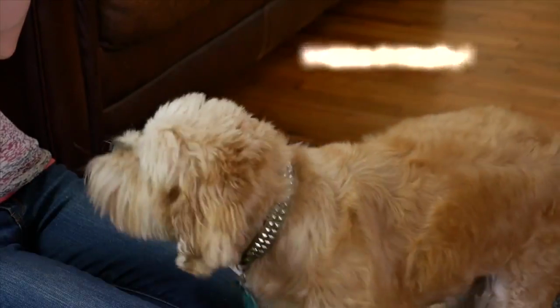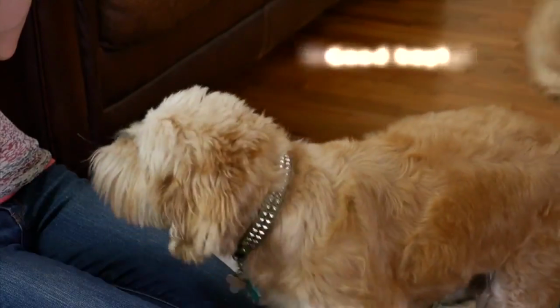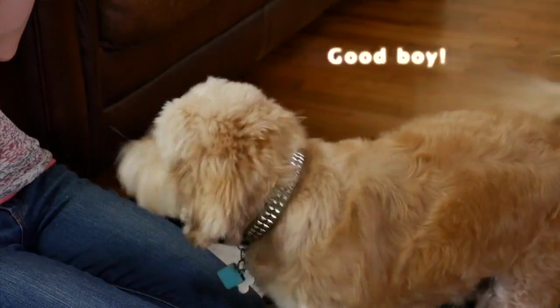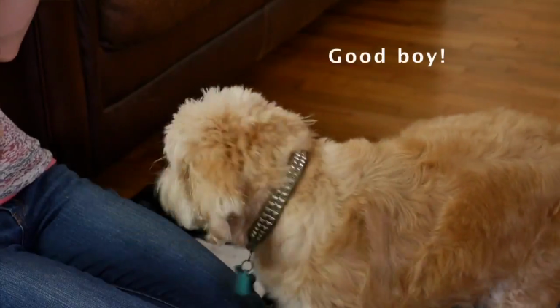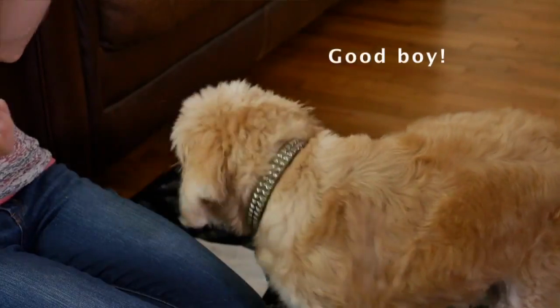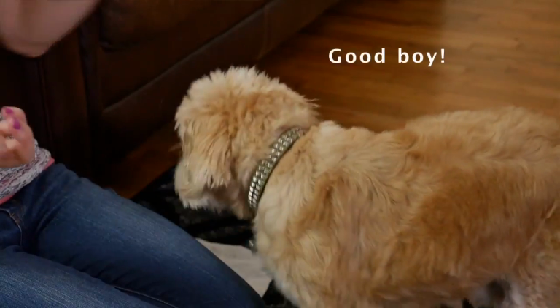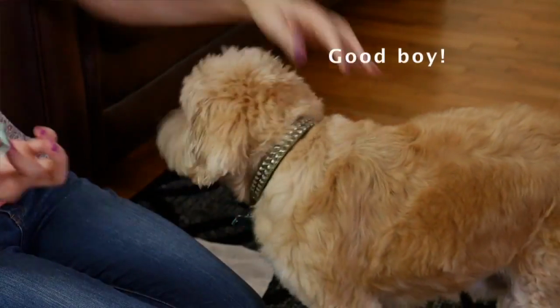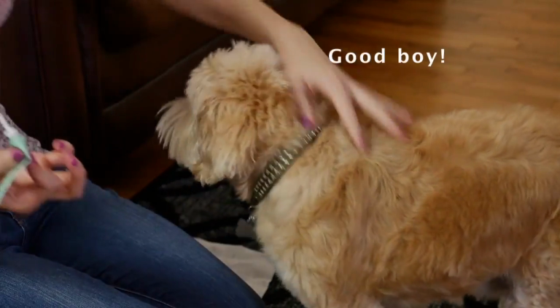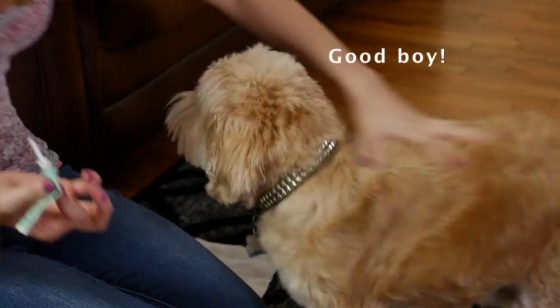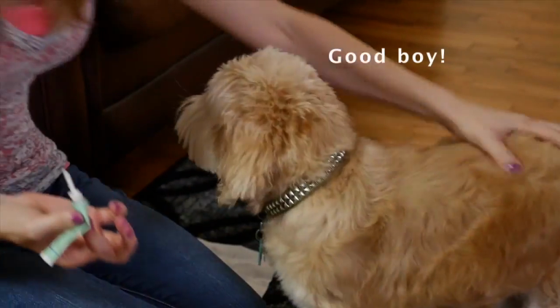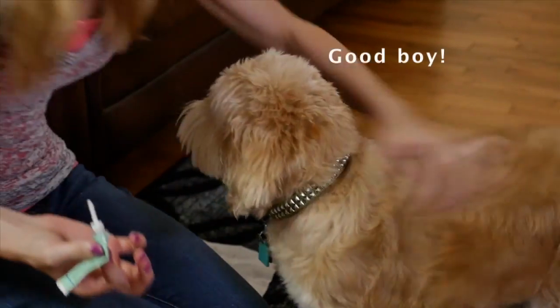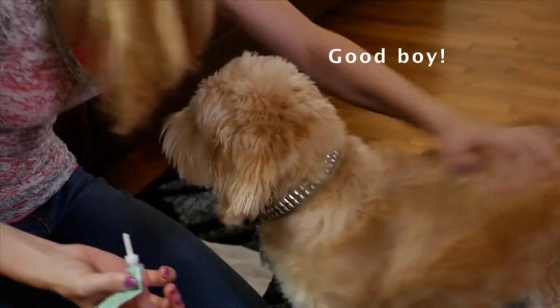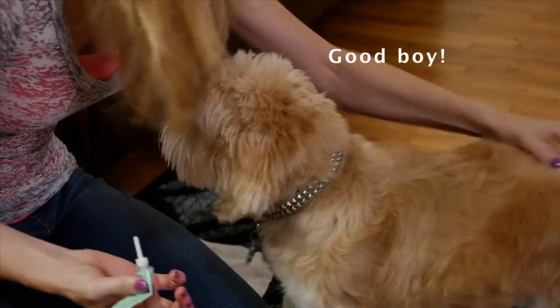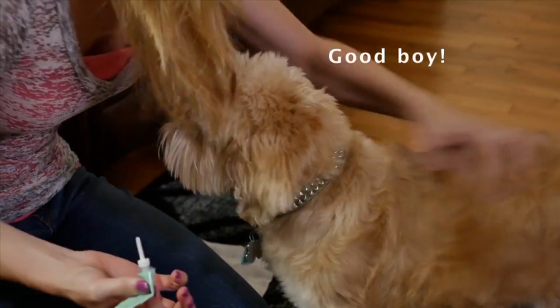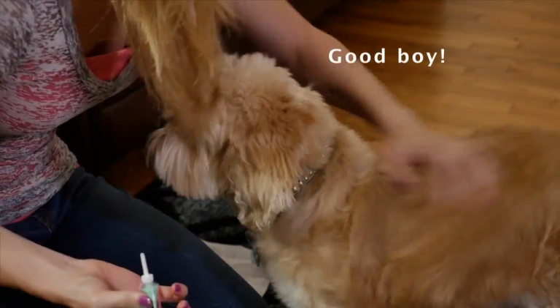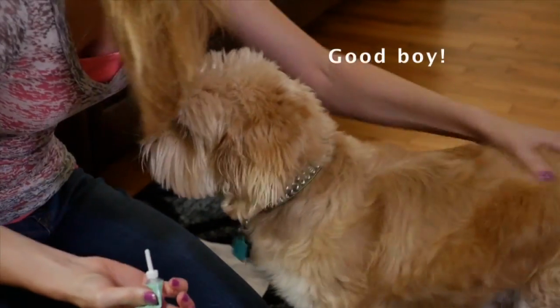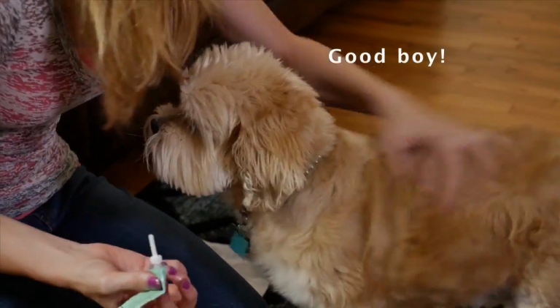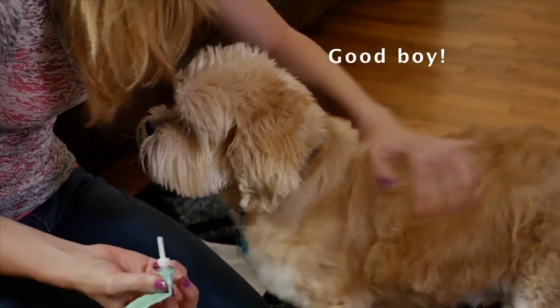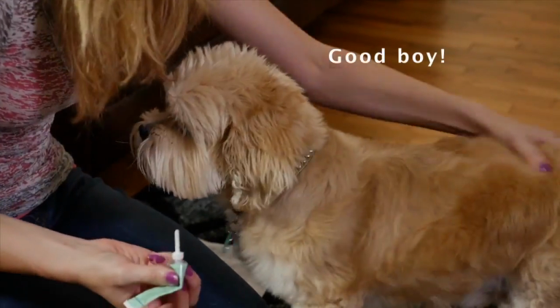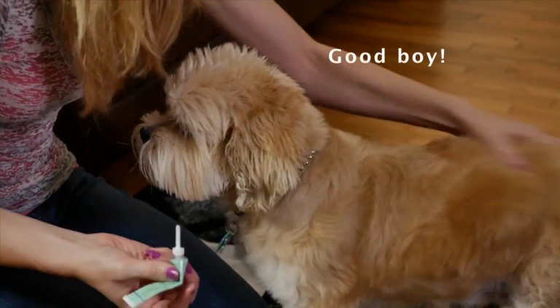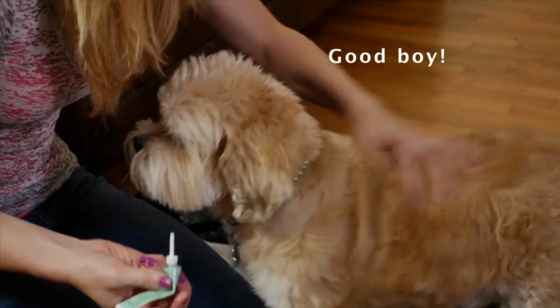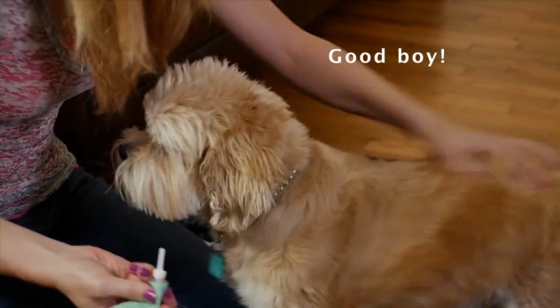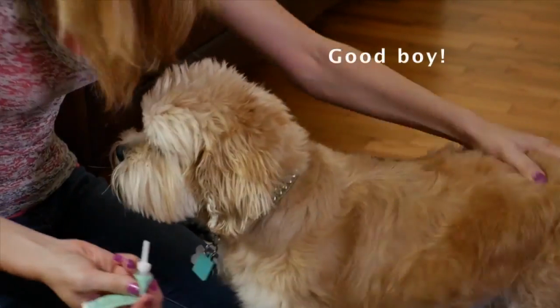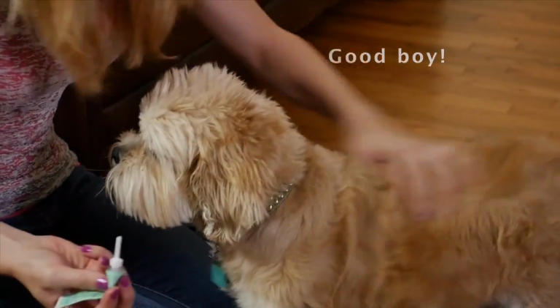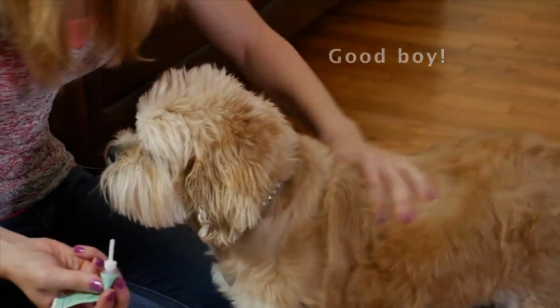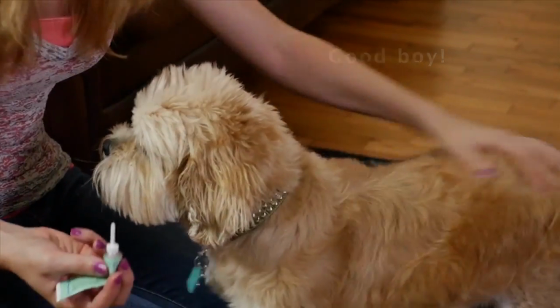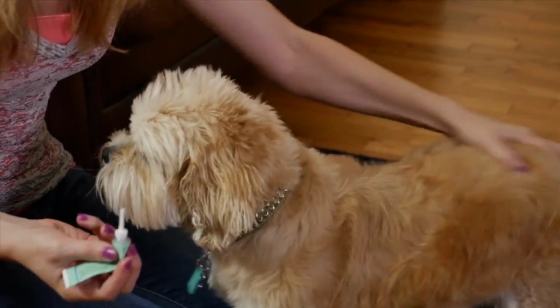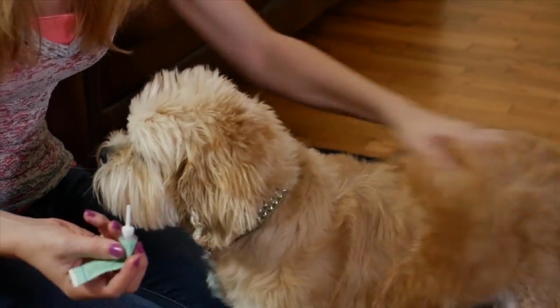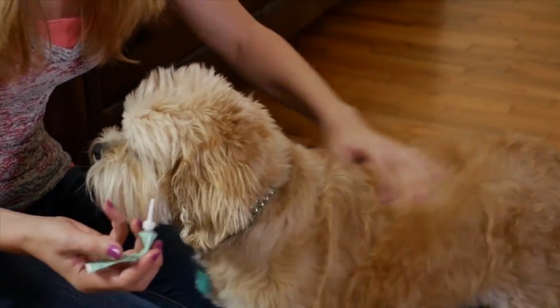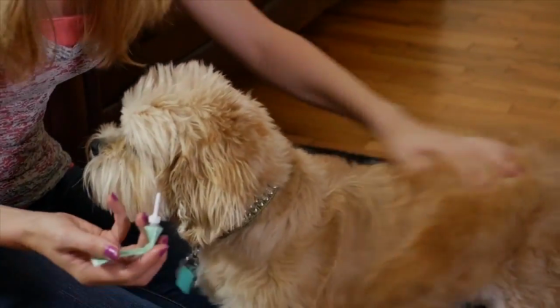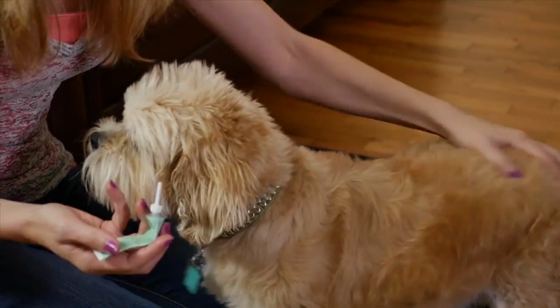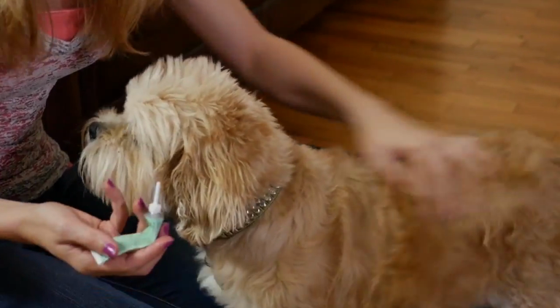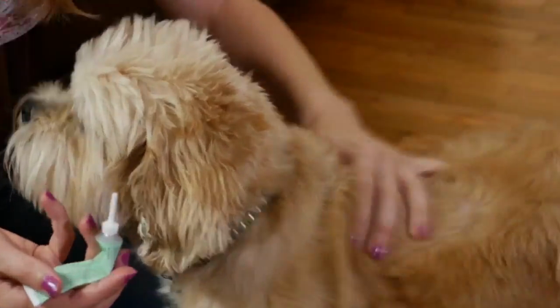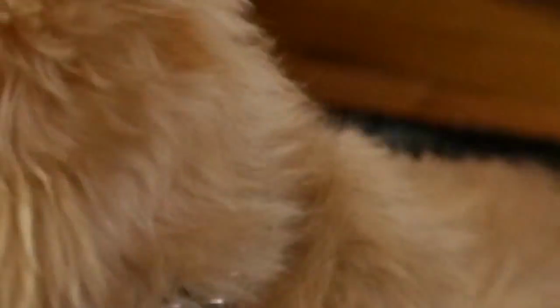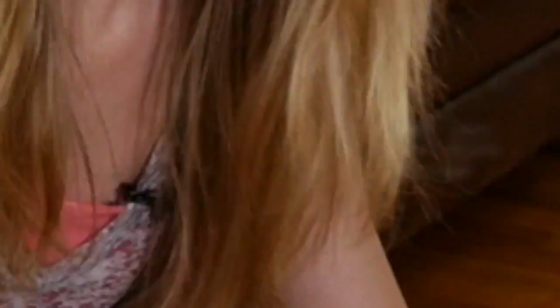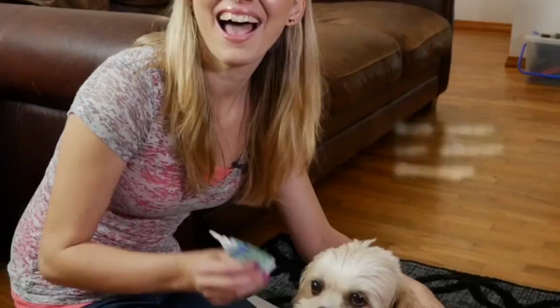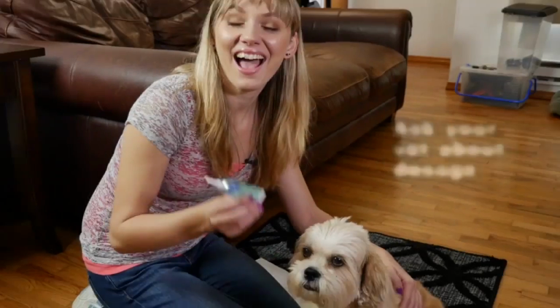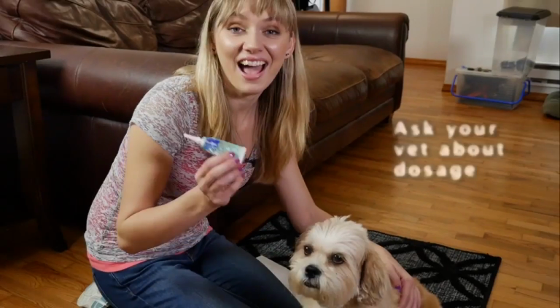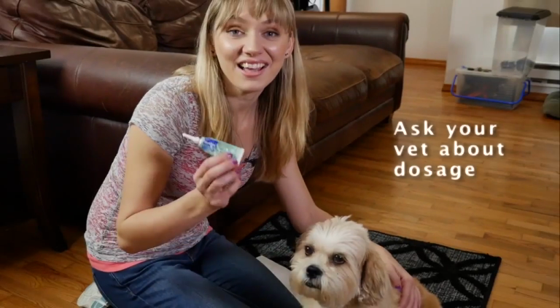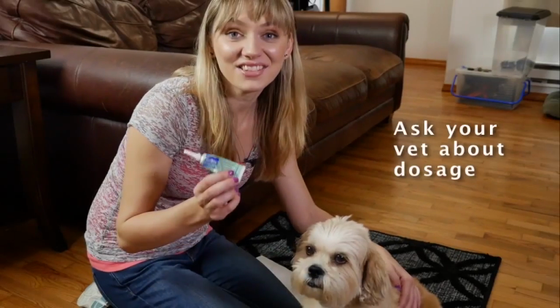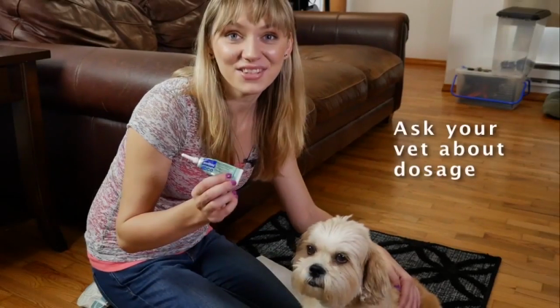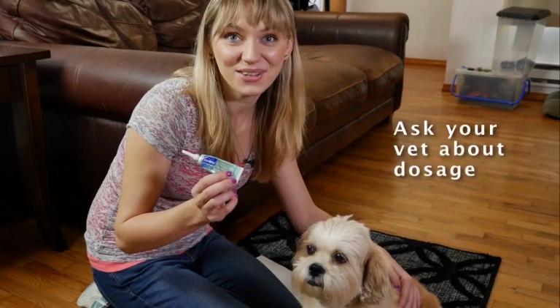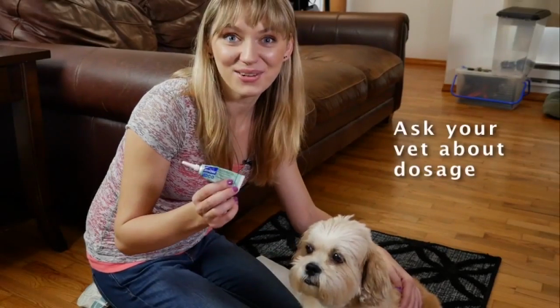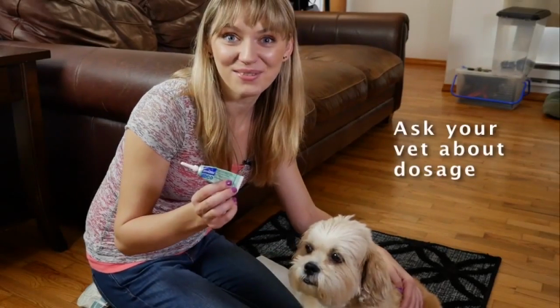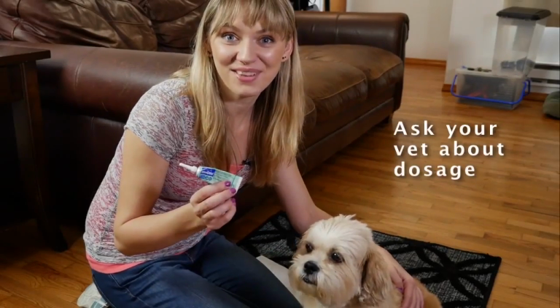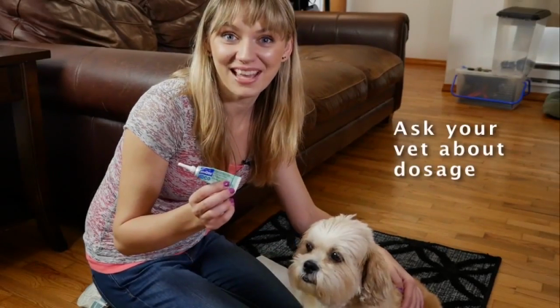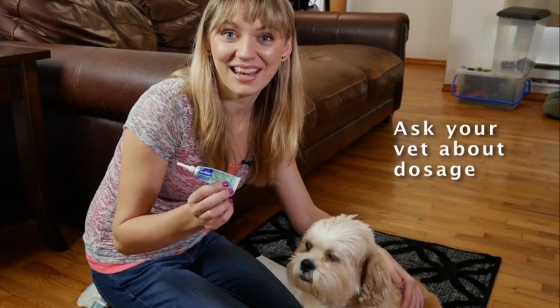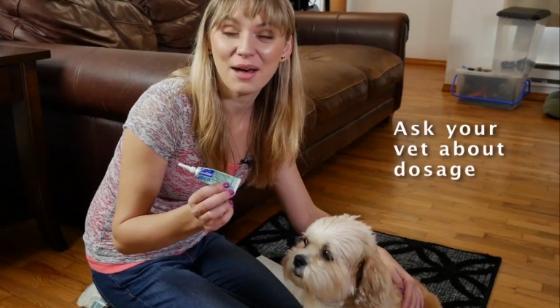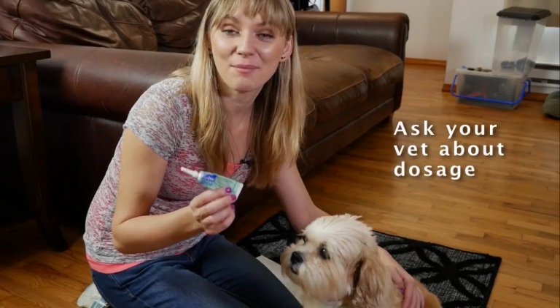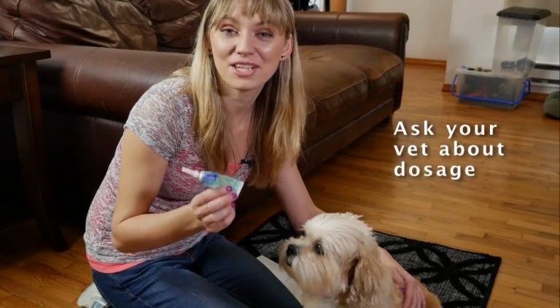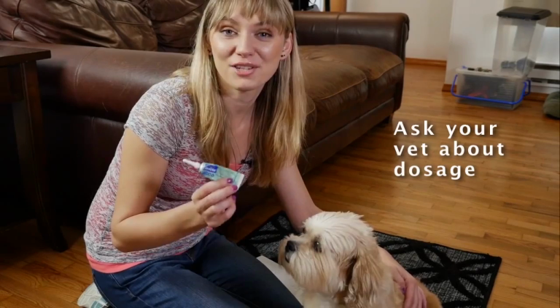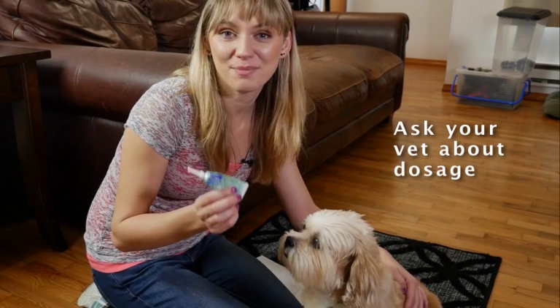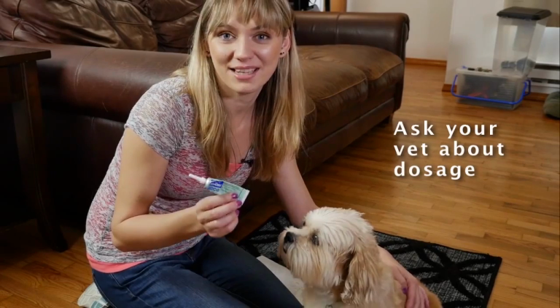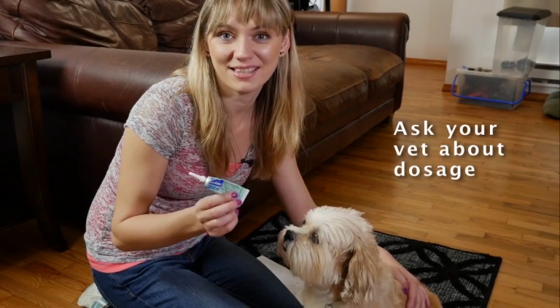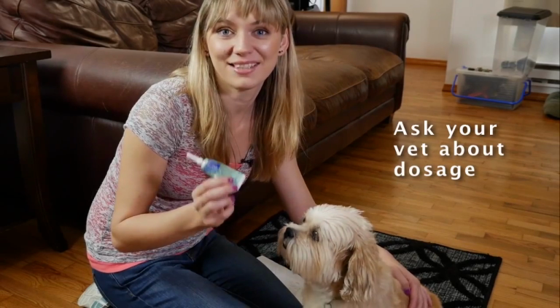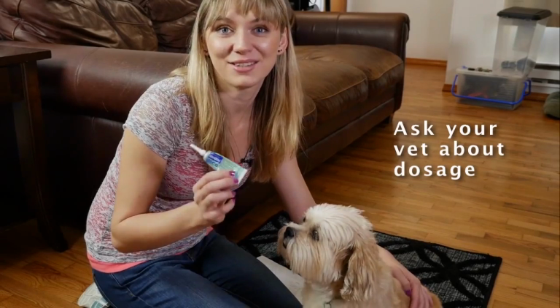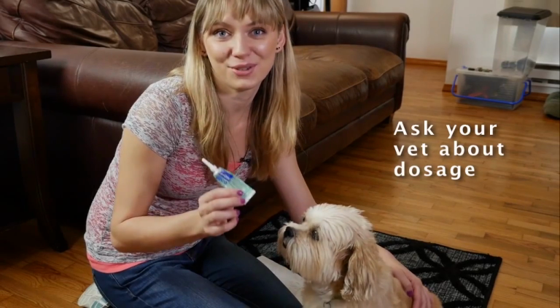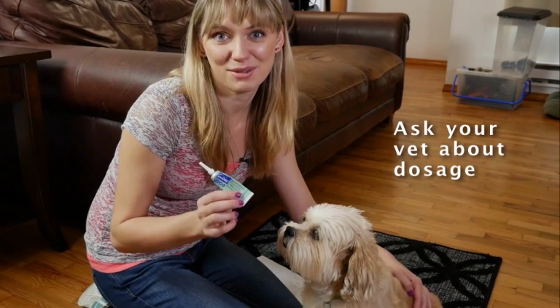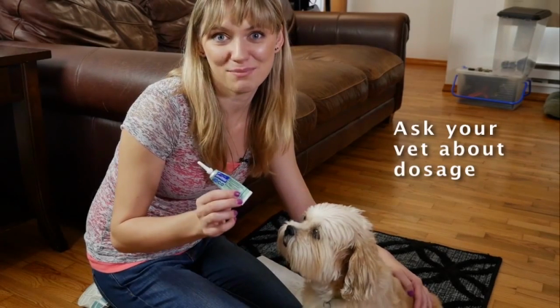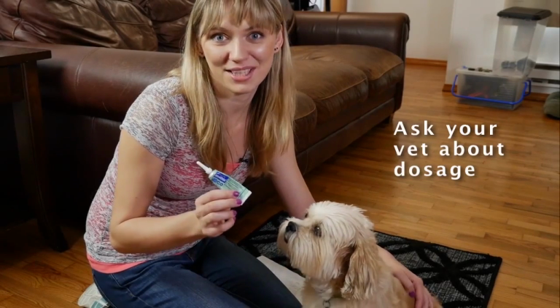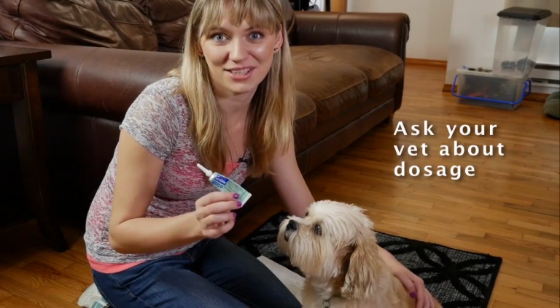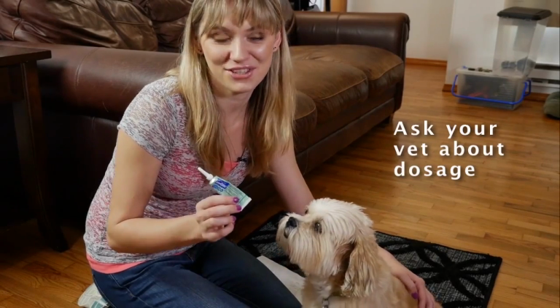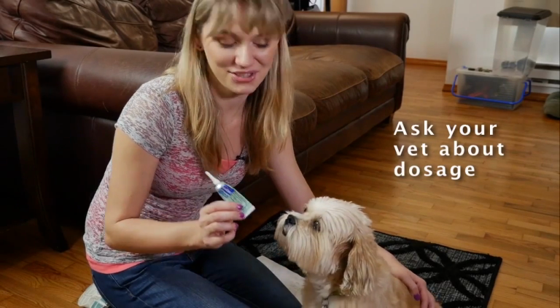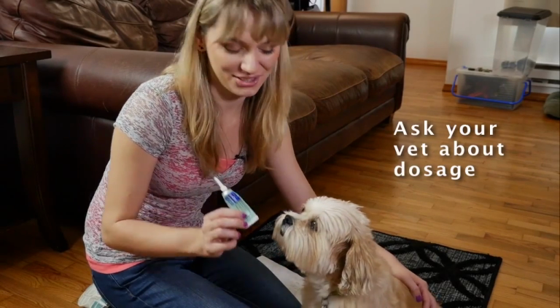Good boy. Make sure to praise and reward your dog. Ask your vet how much medicine to administer.